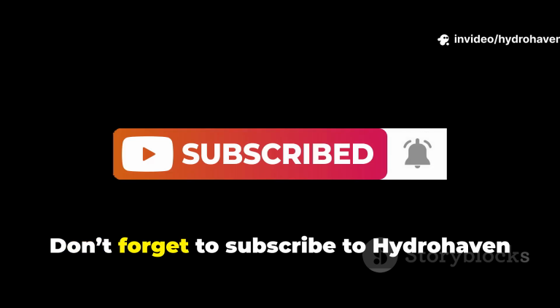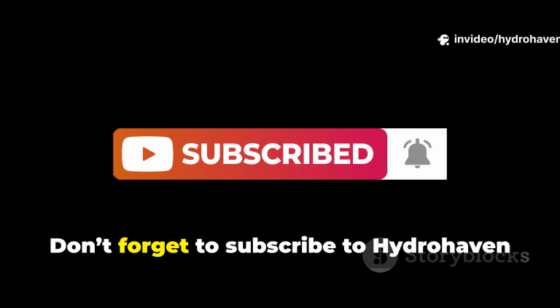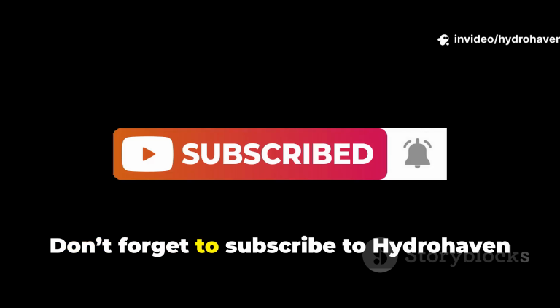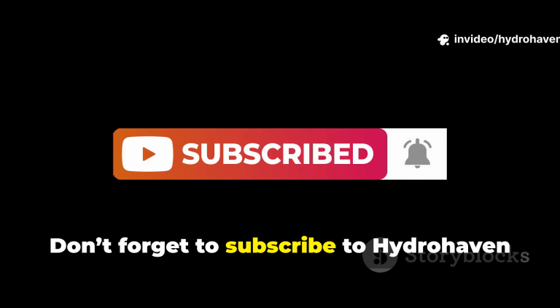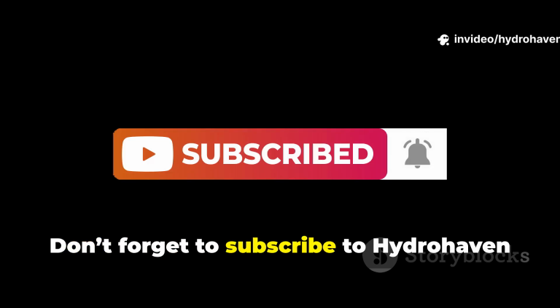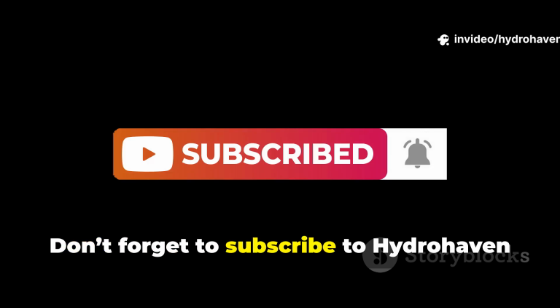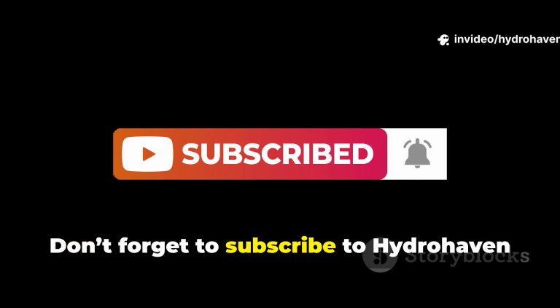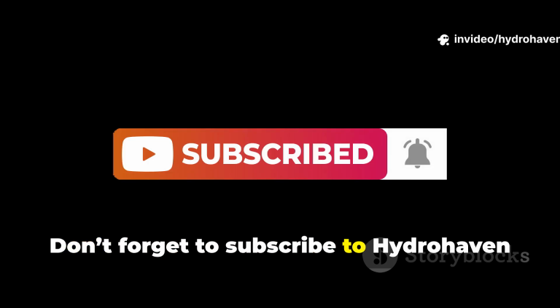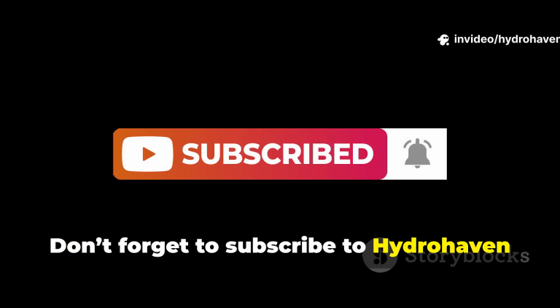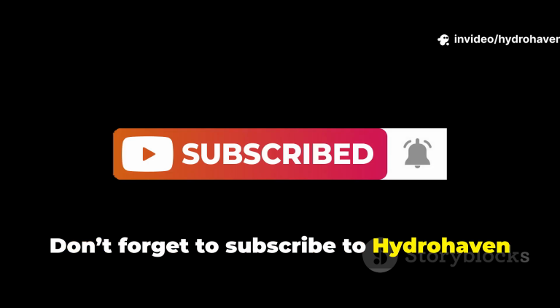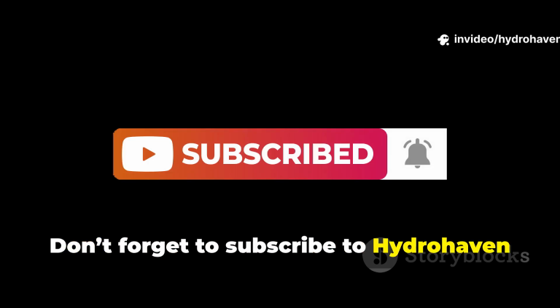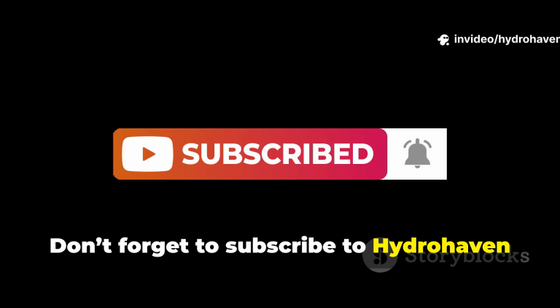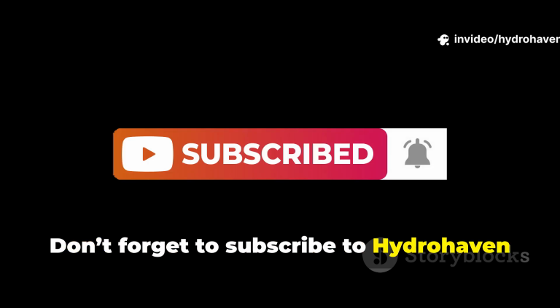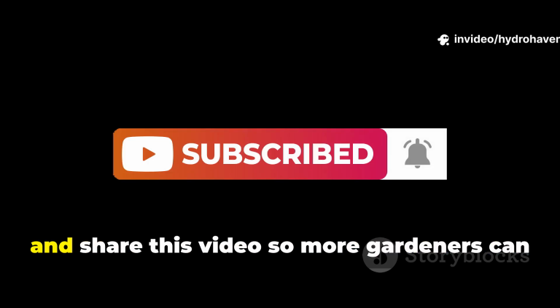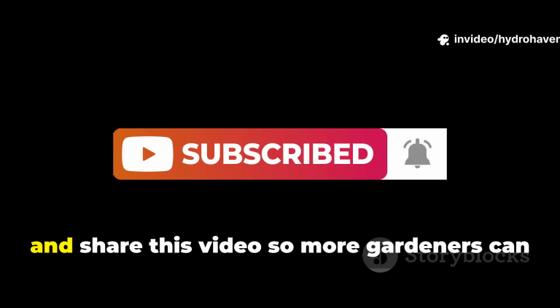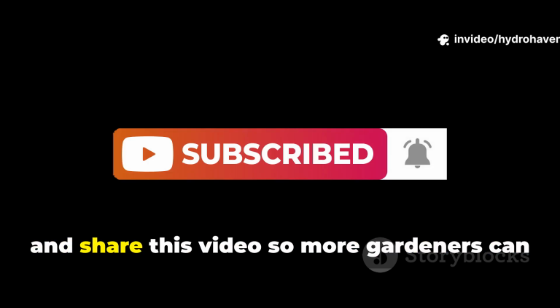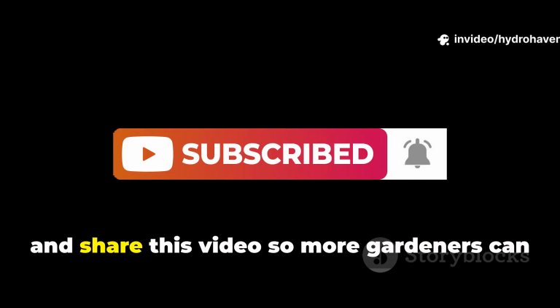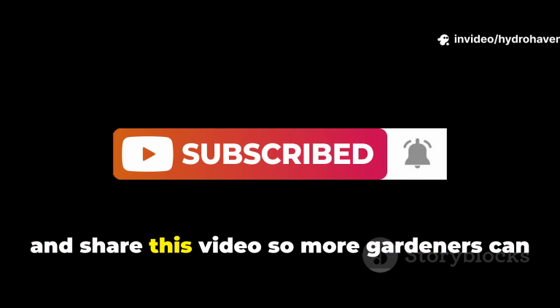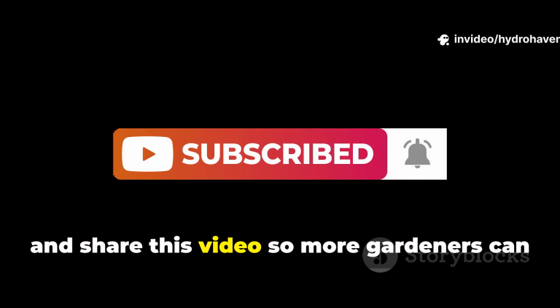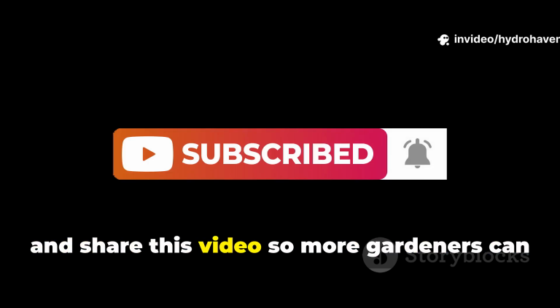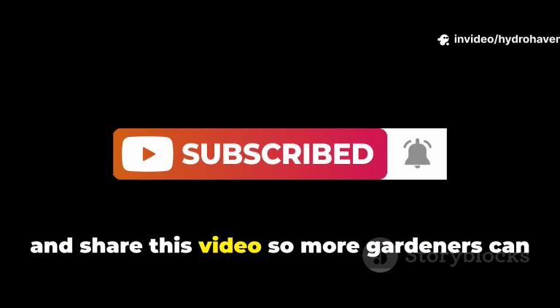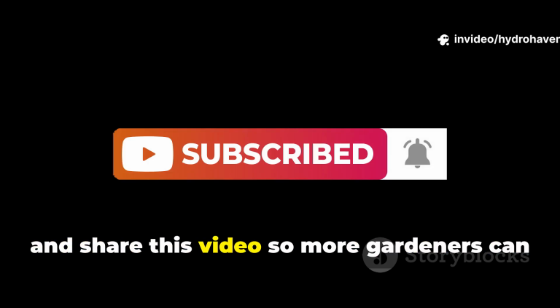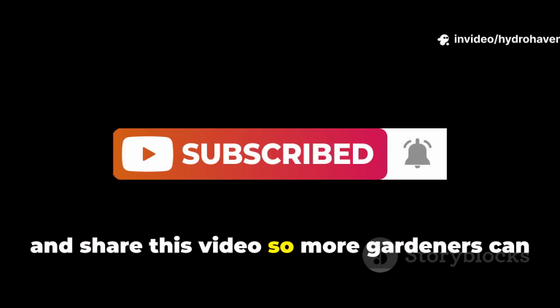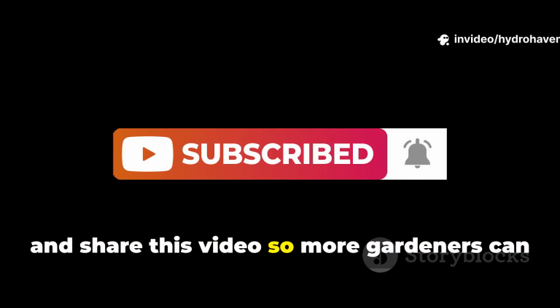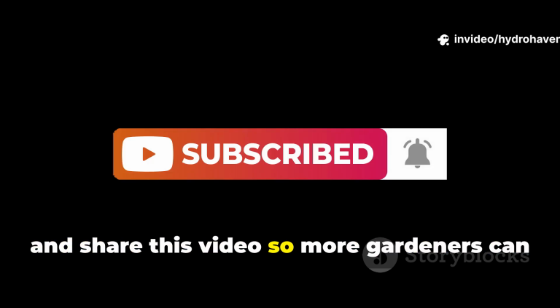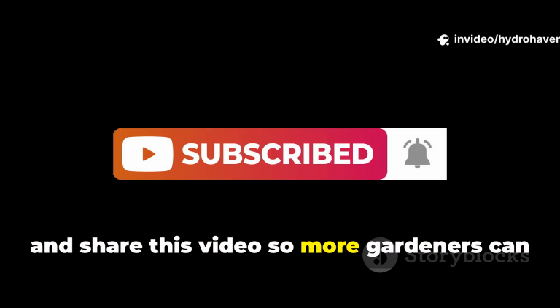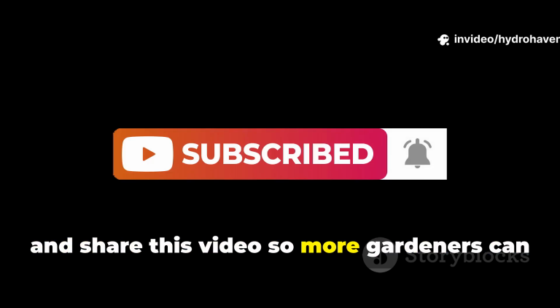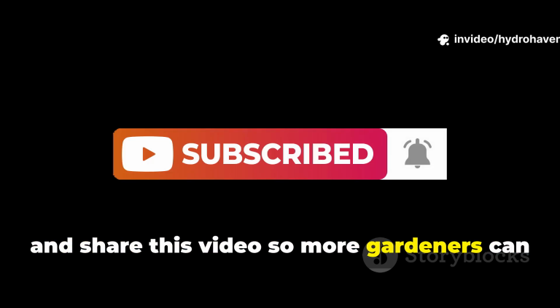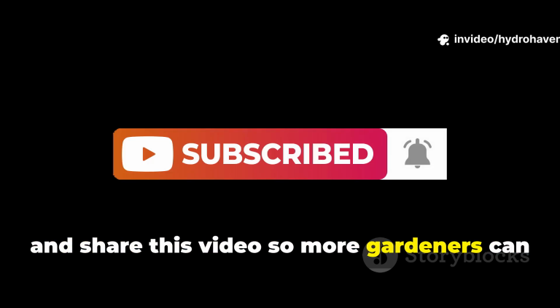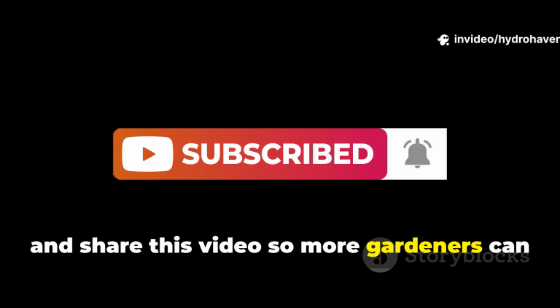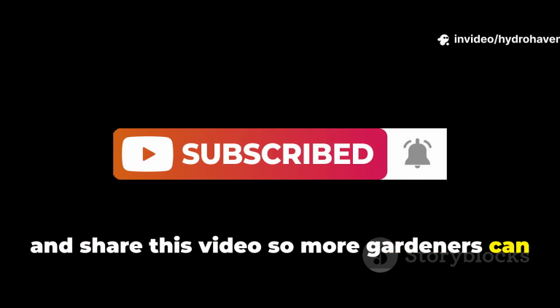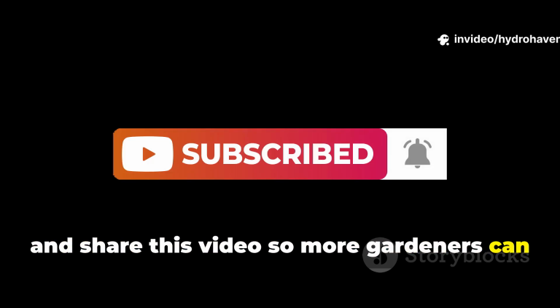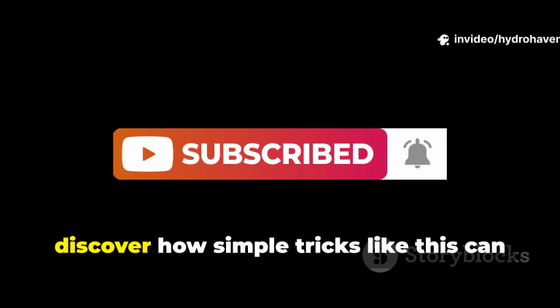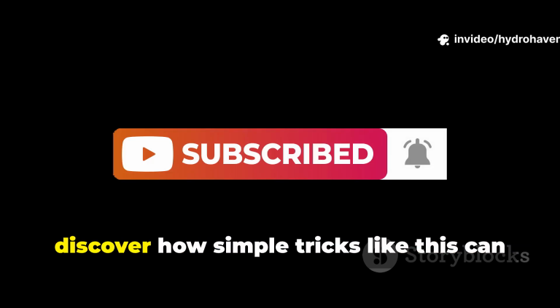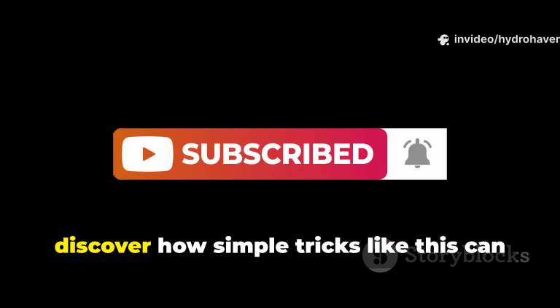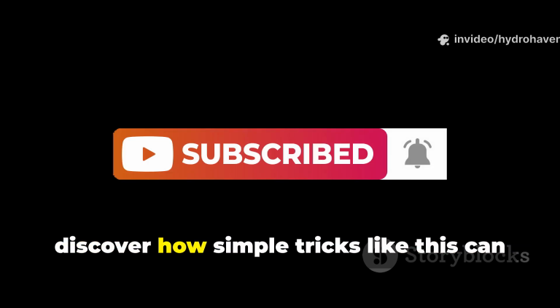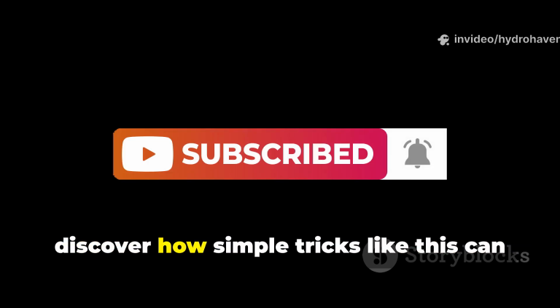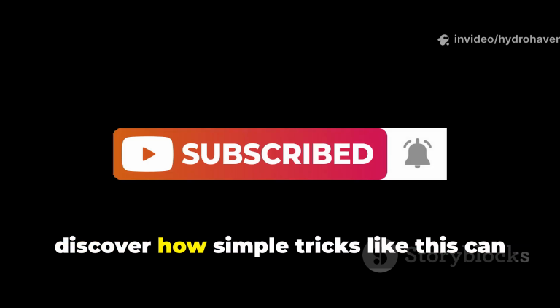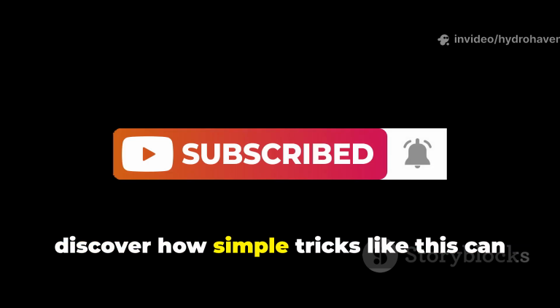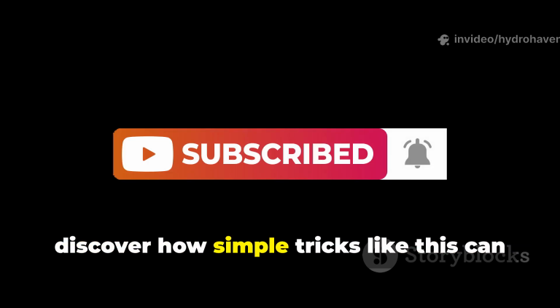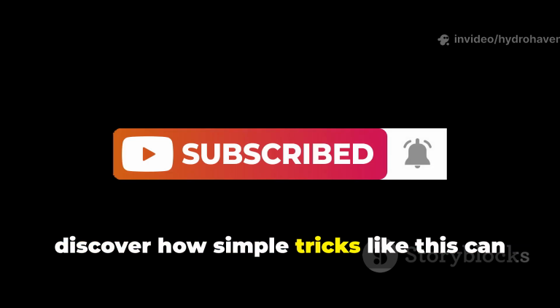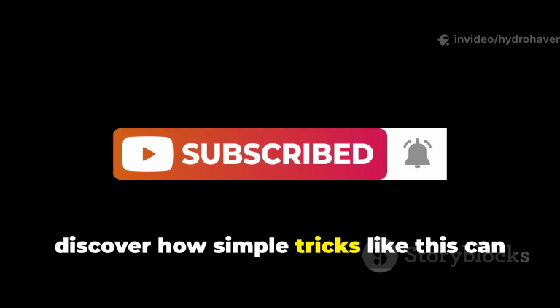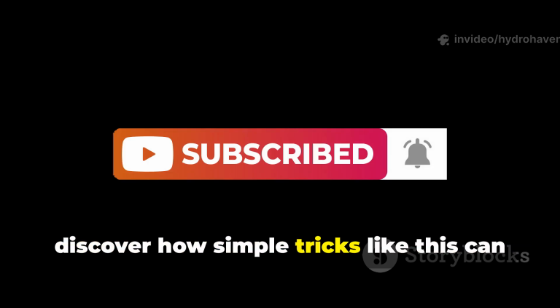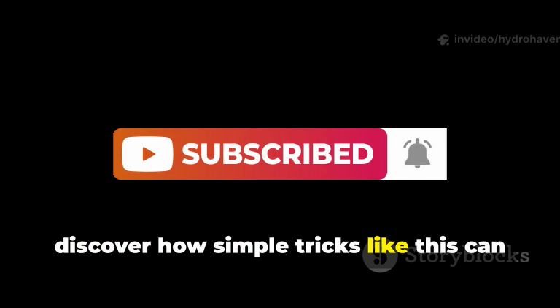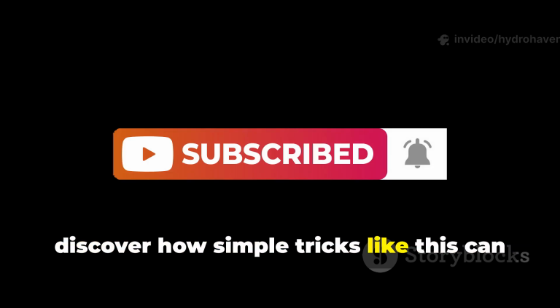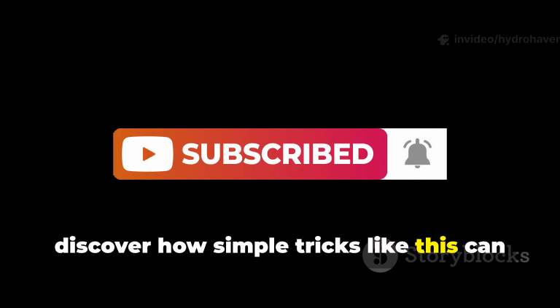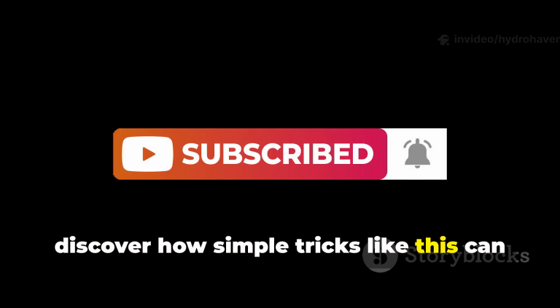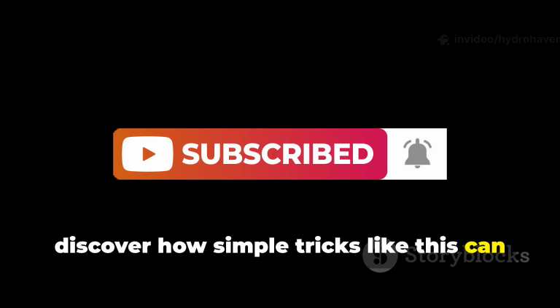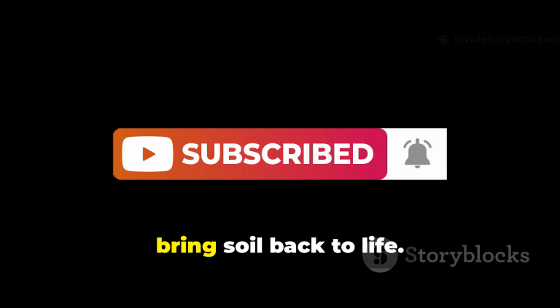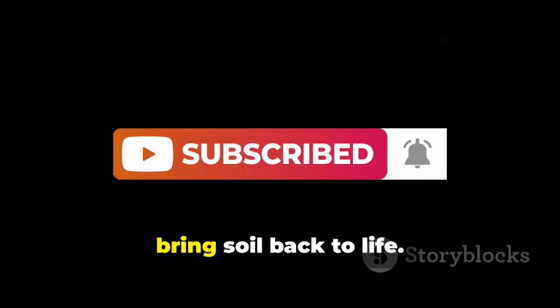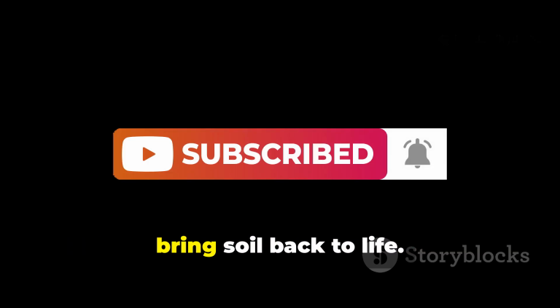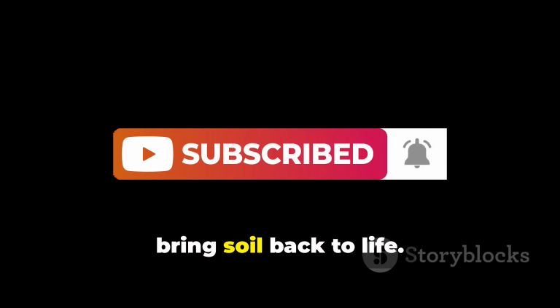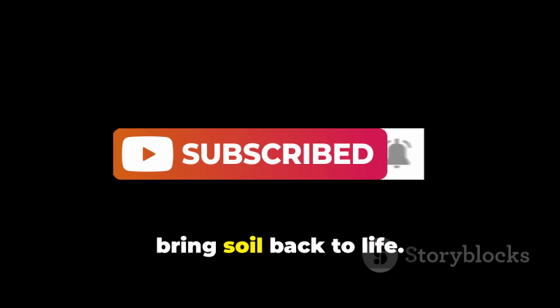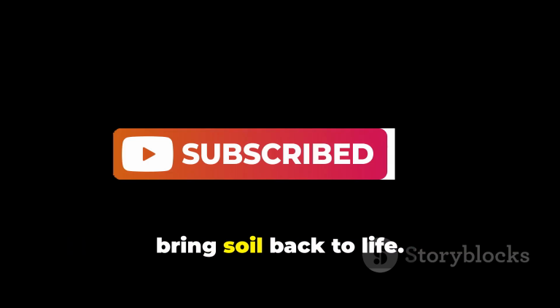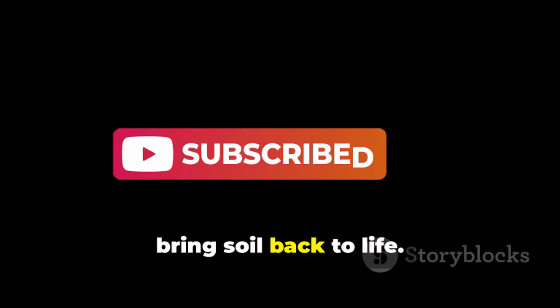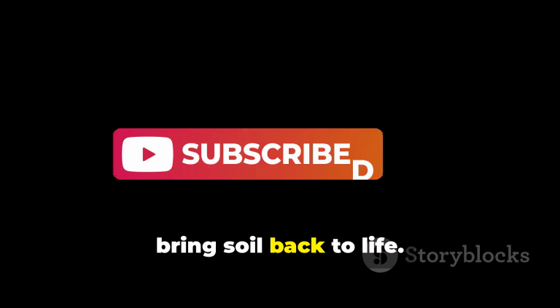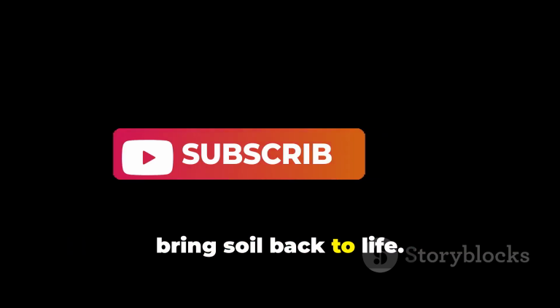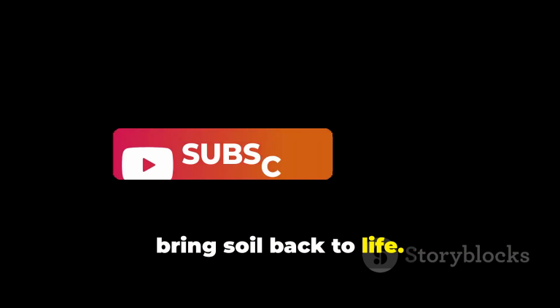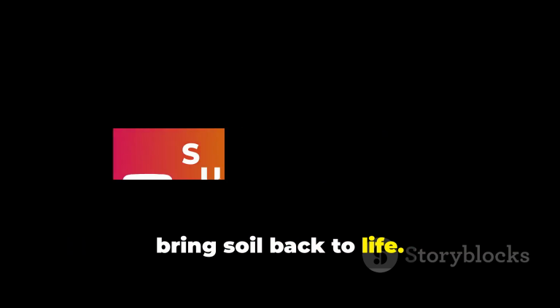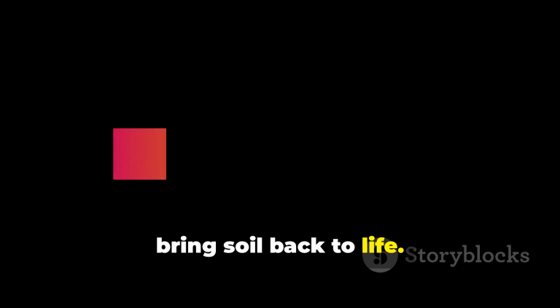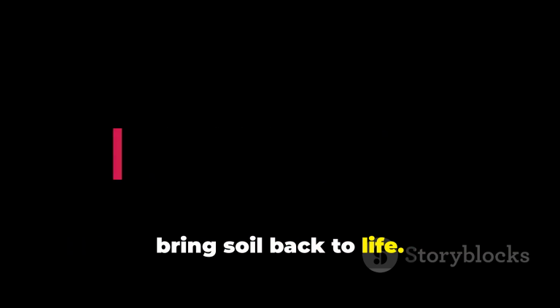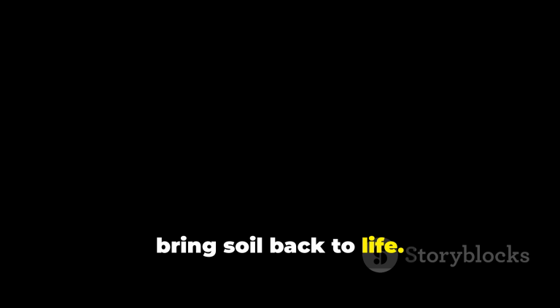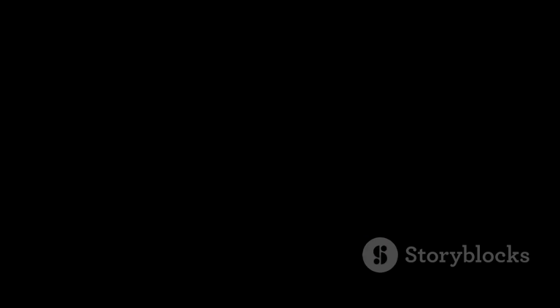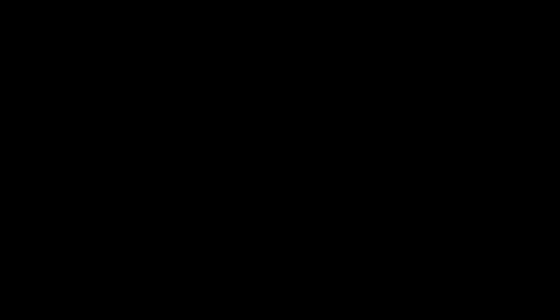Don't forget to subscribe to Hydrohaven and share this video so more gardeners can discover how simple tricks like this can bring soil back to life.